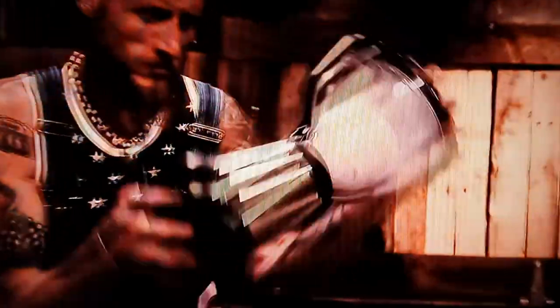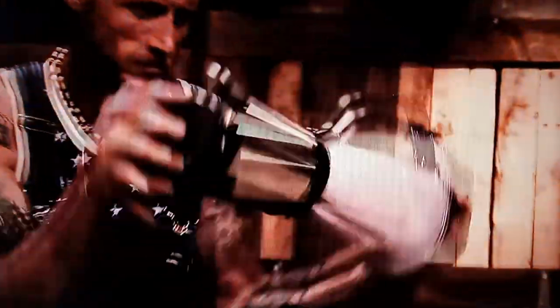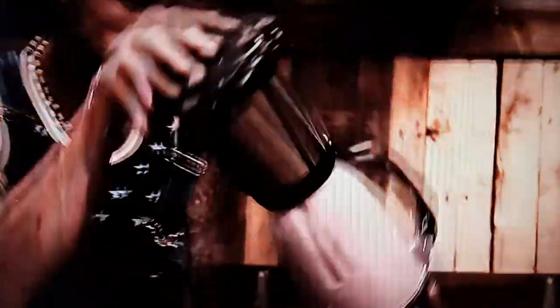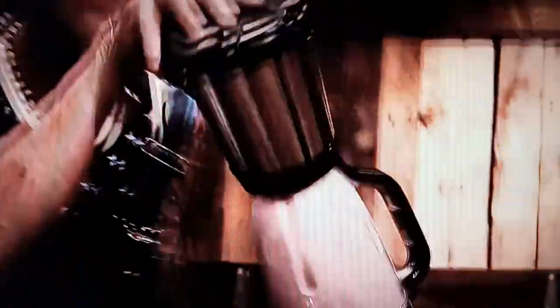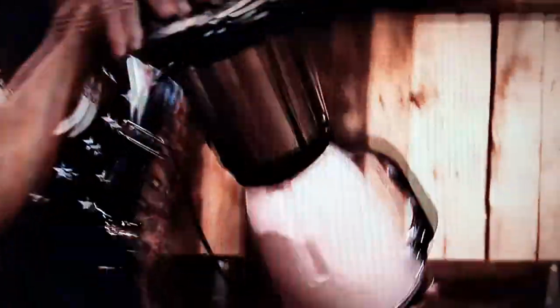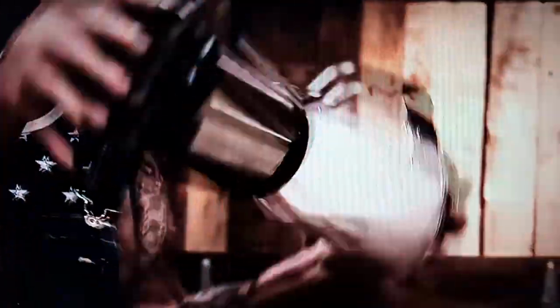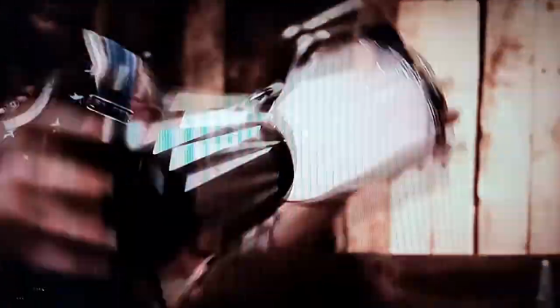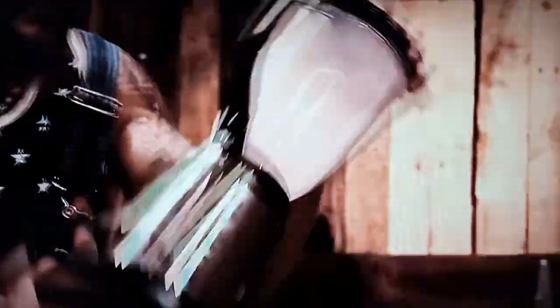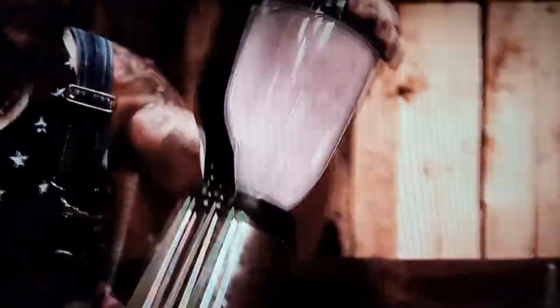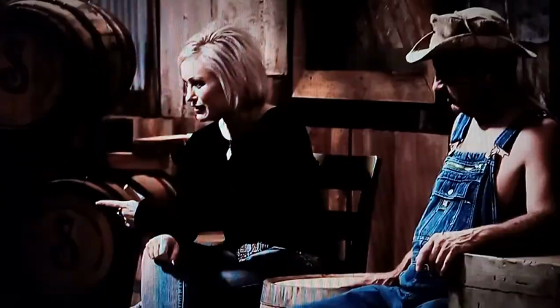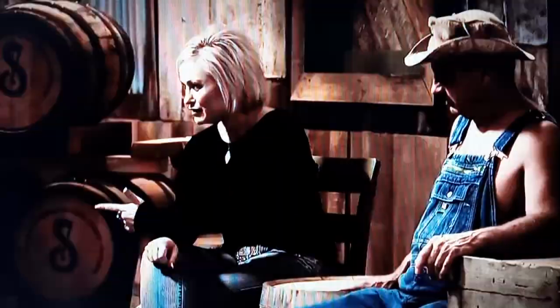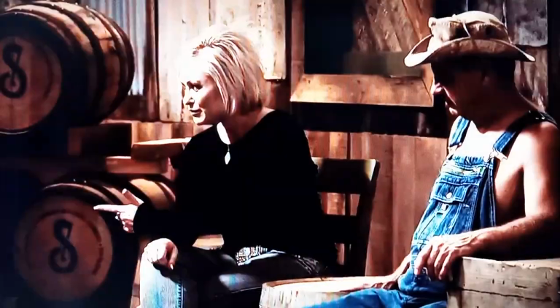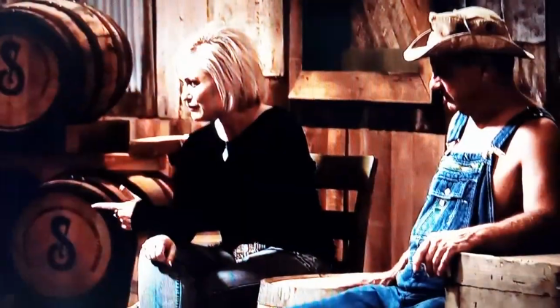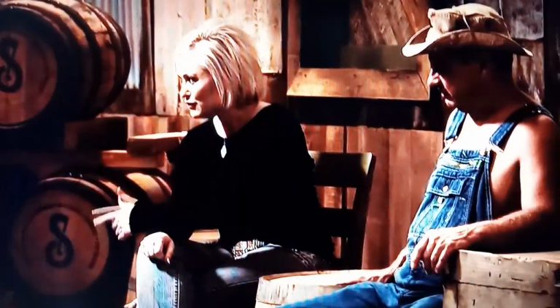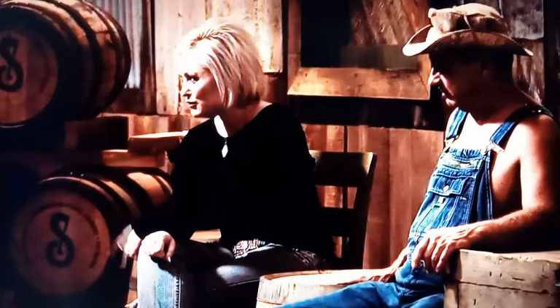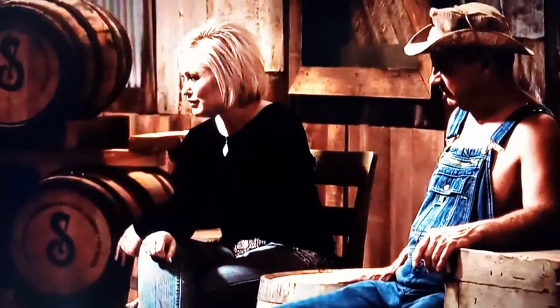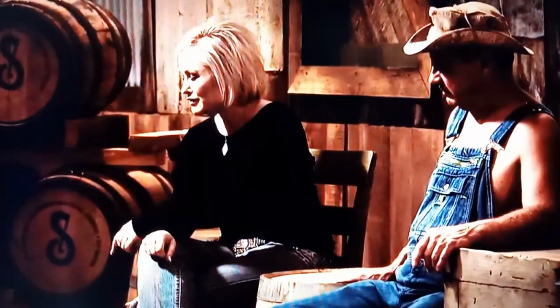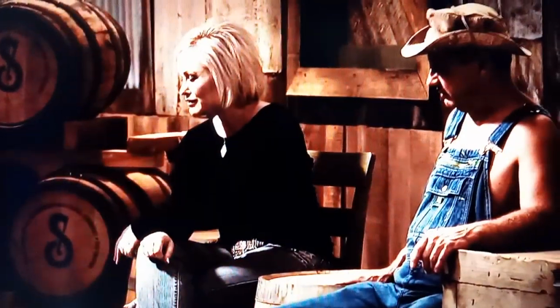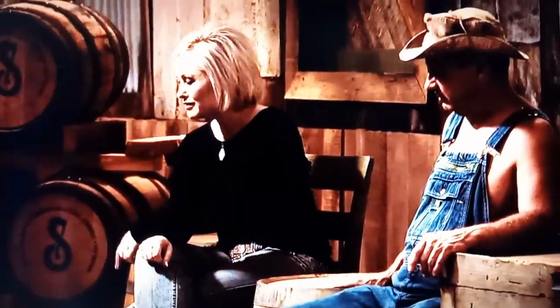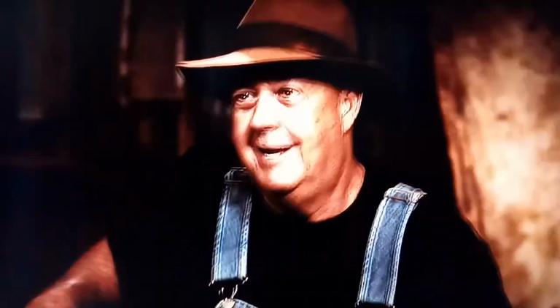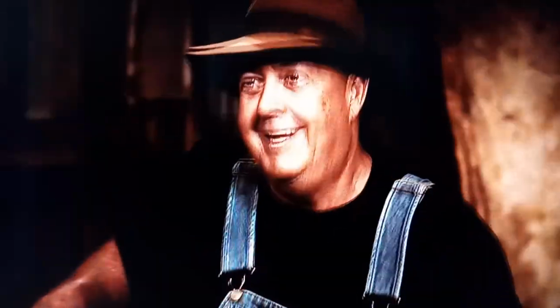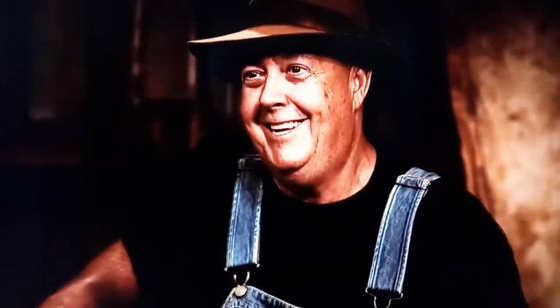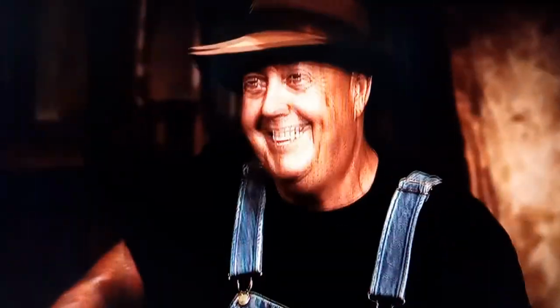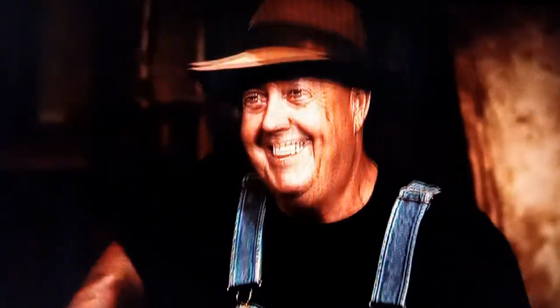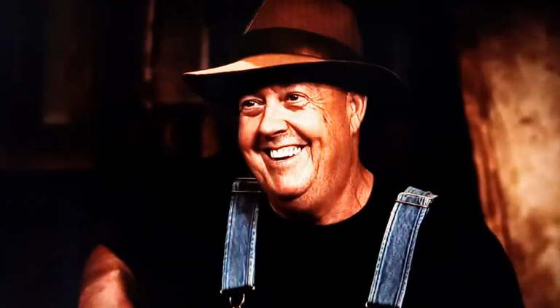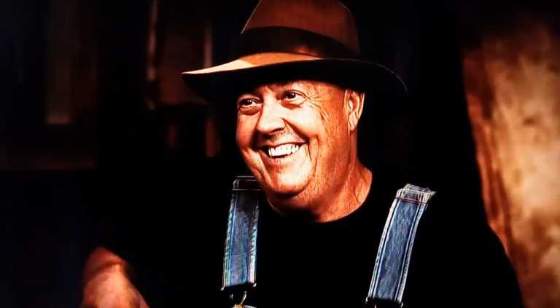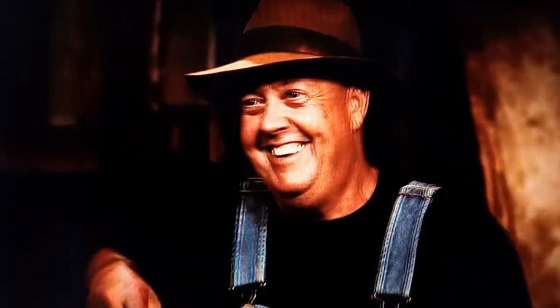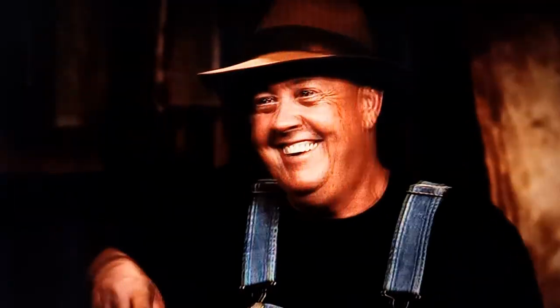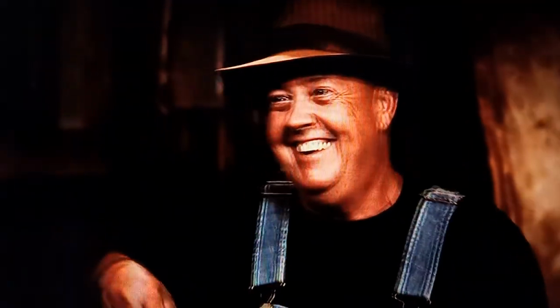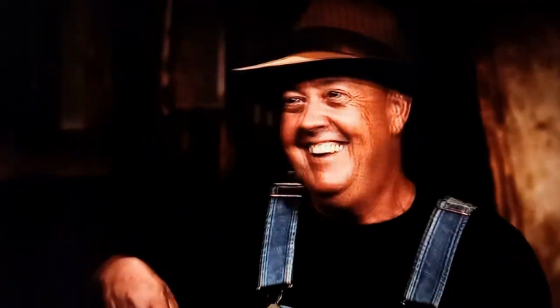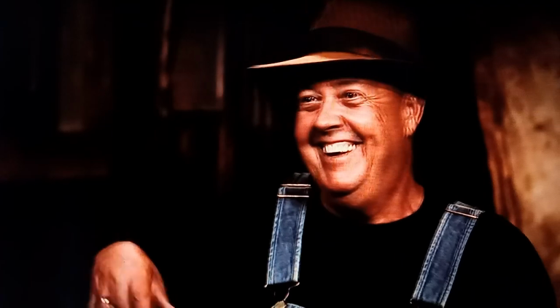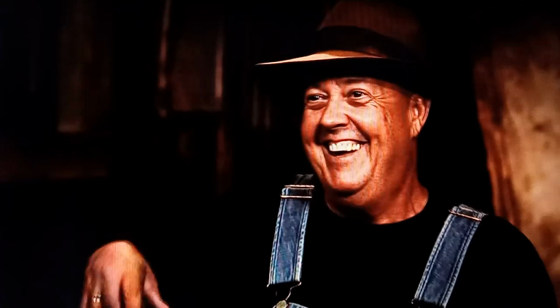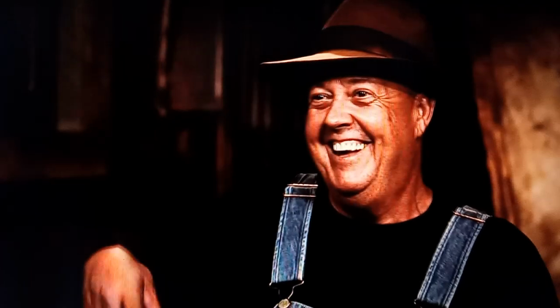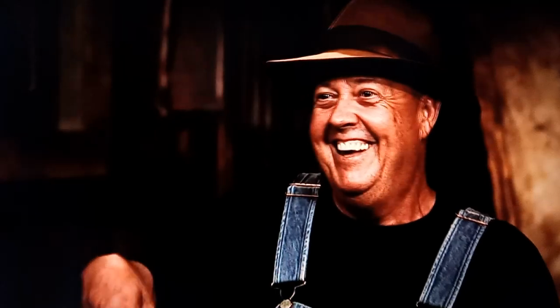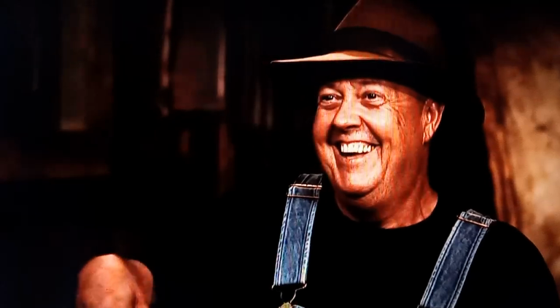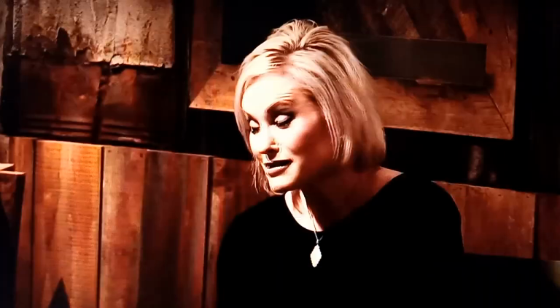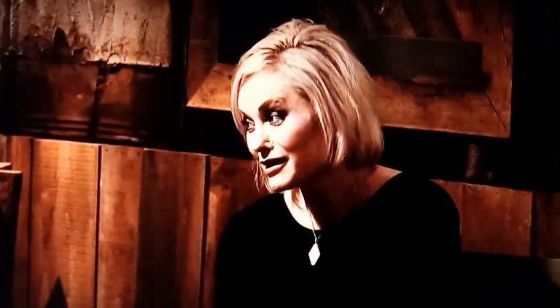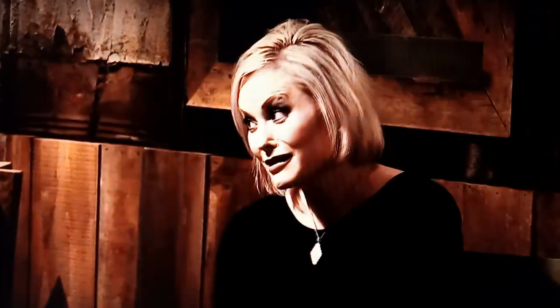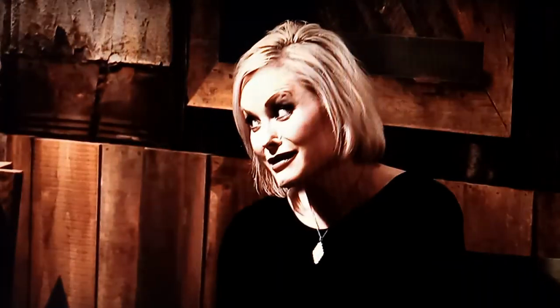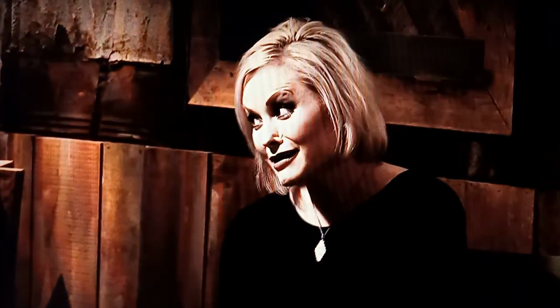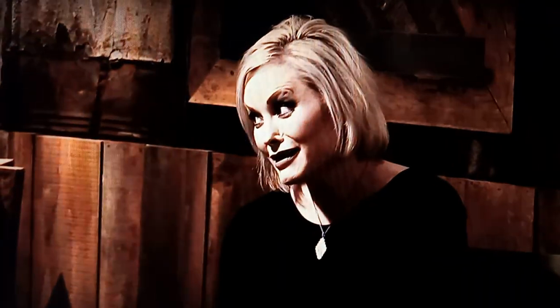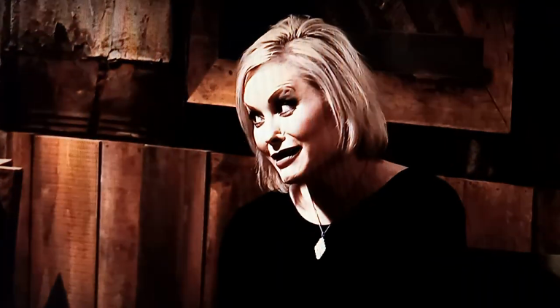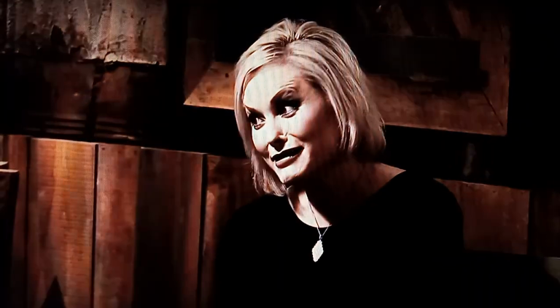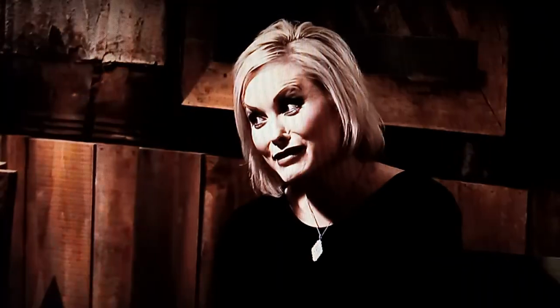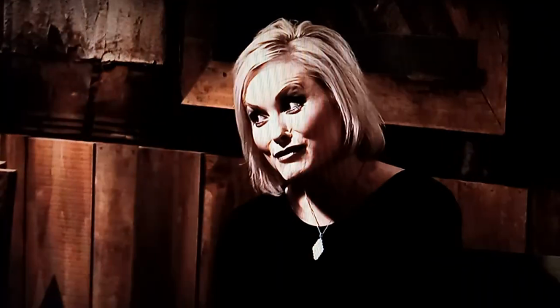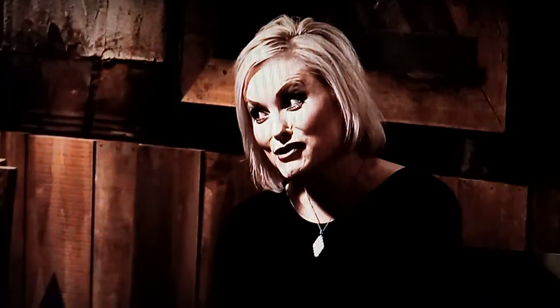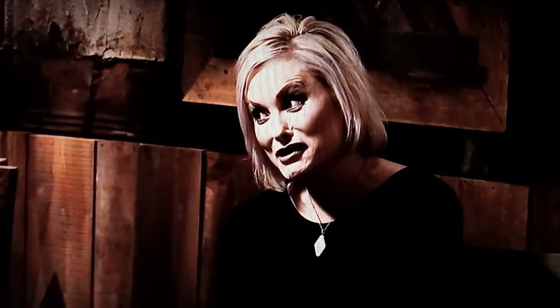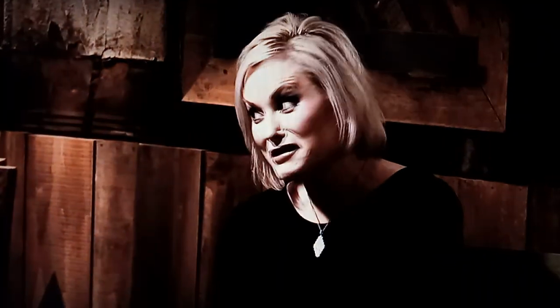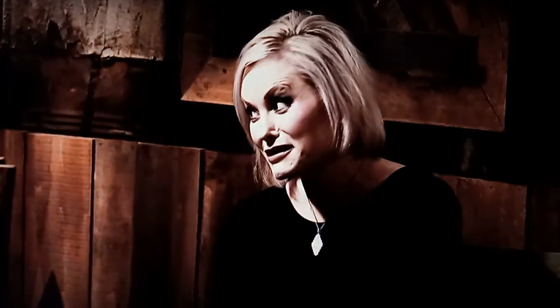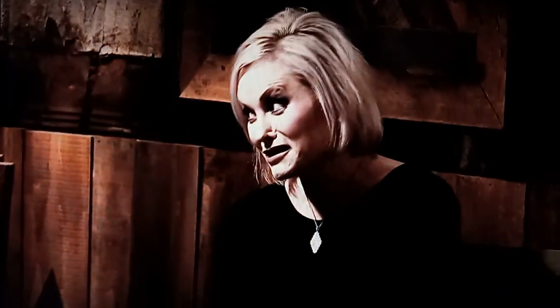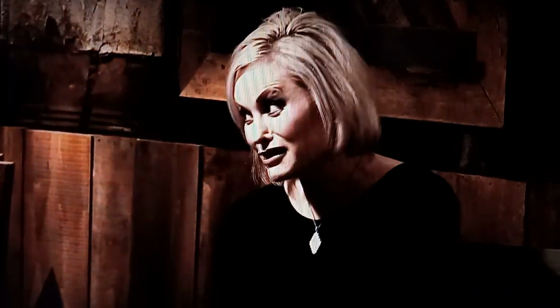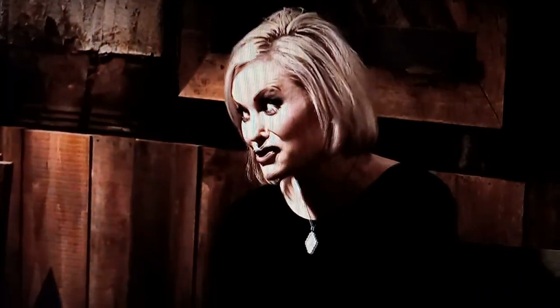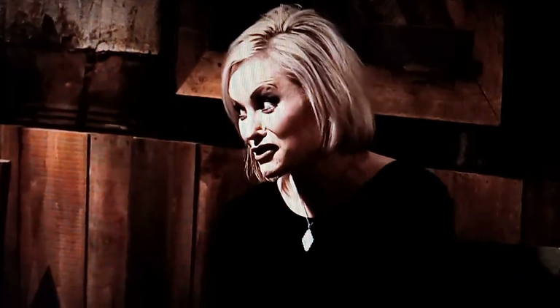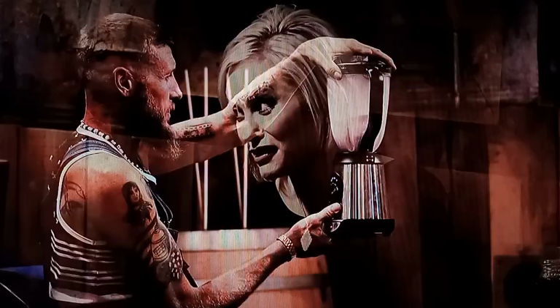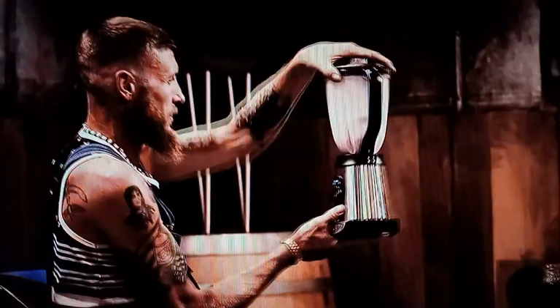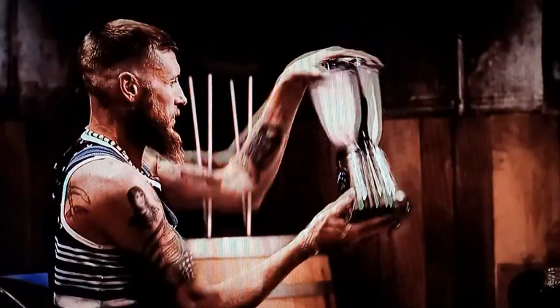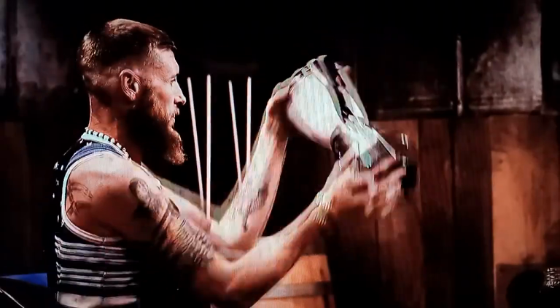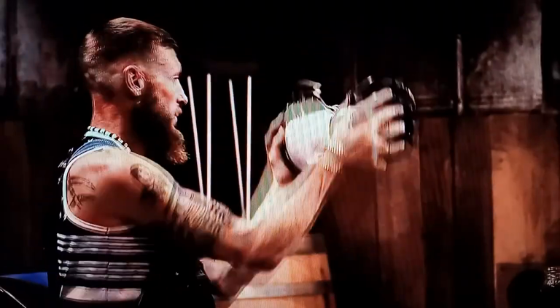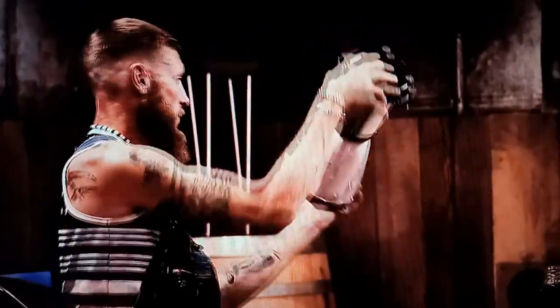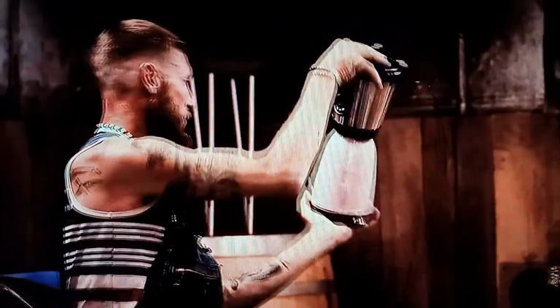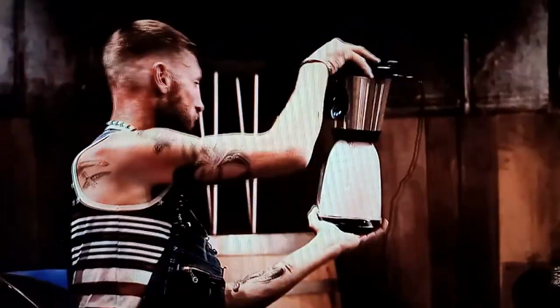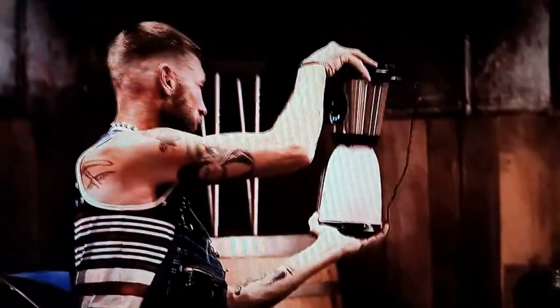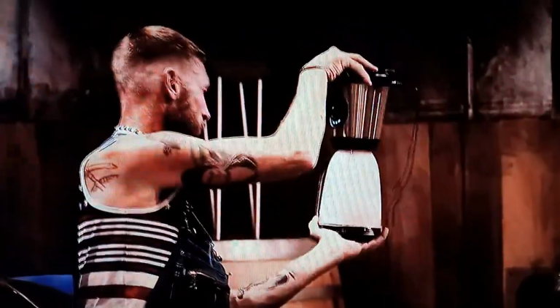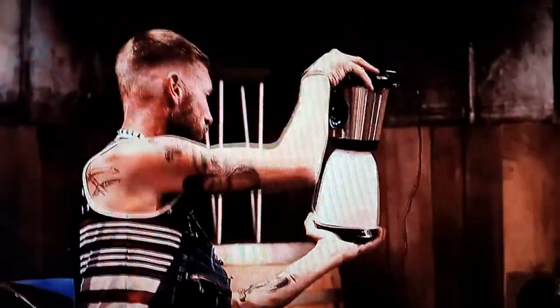You ever used a blender before? Yes, ma'am. That's a technique I ain't never seen in the kitchen. I'll give you that much.